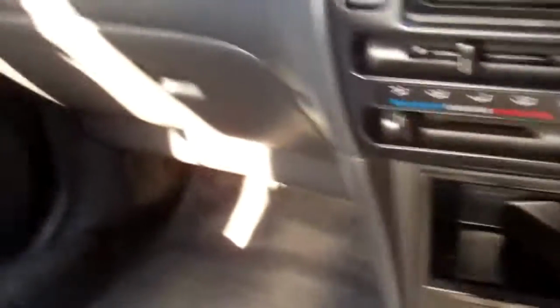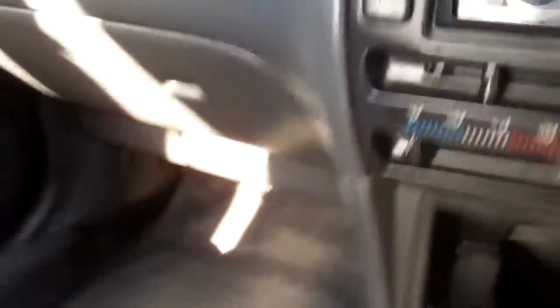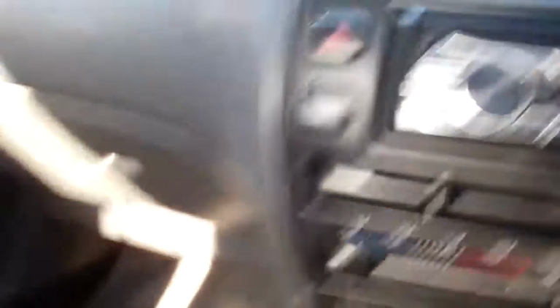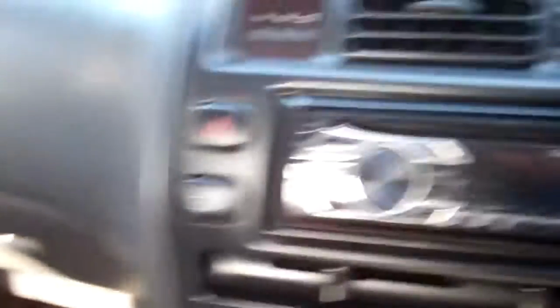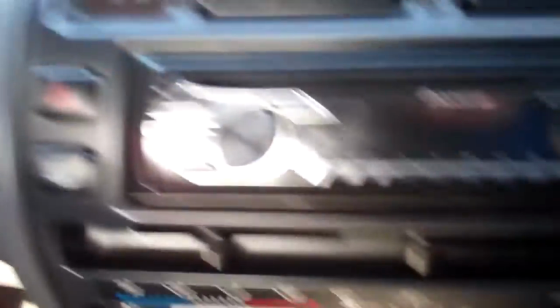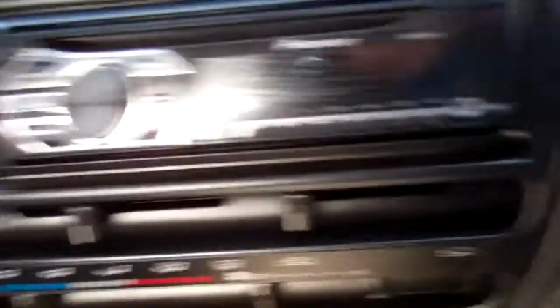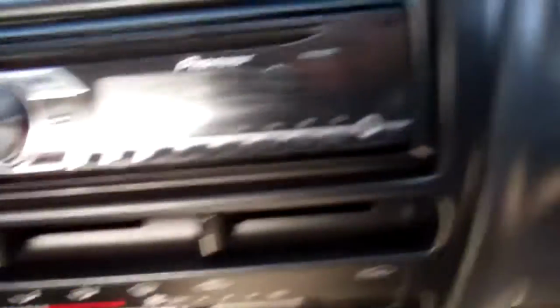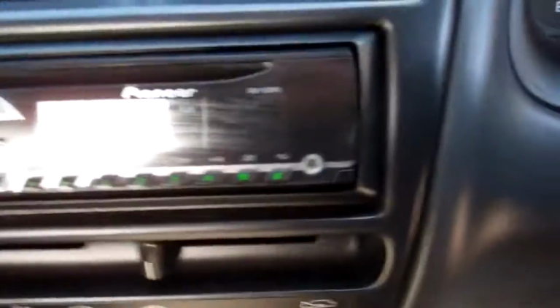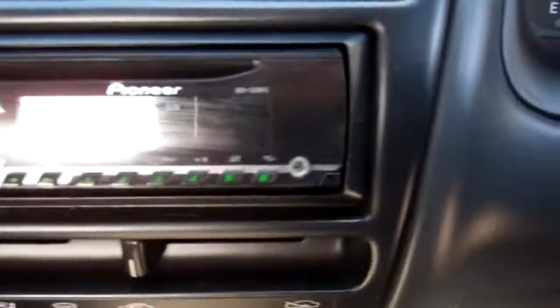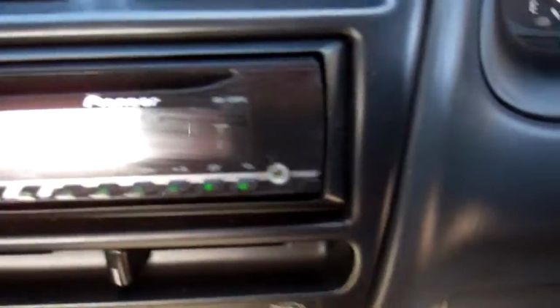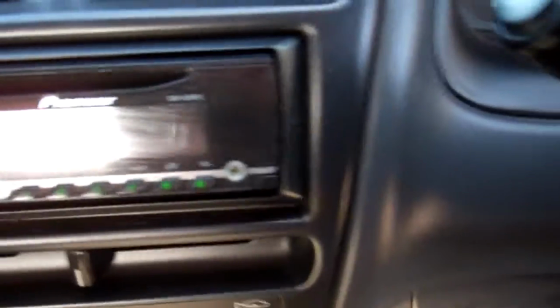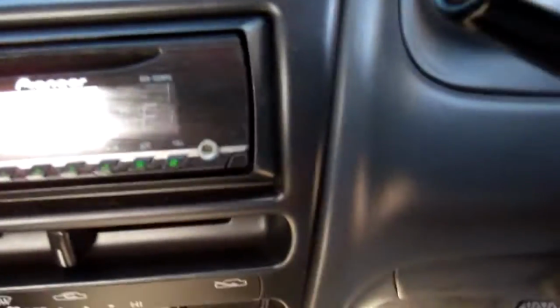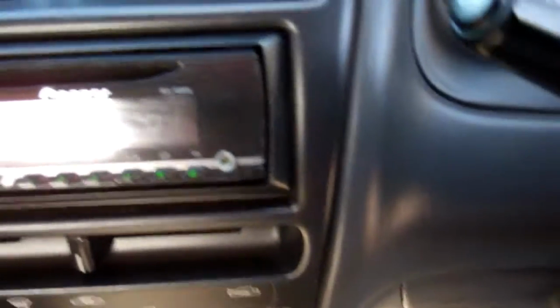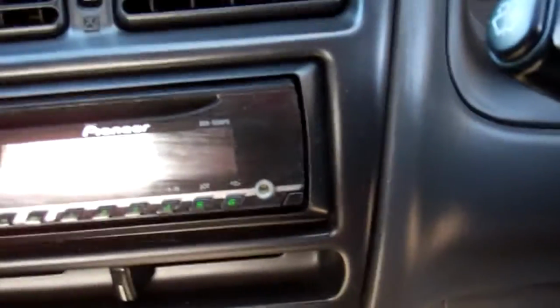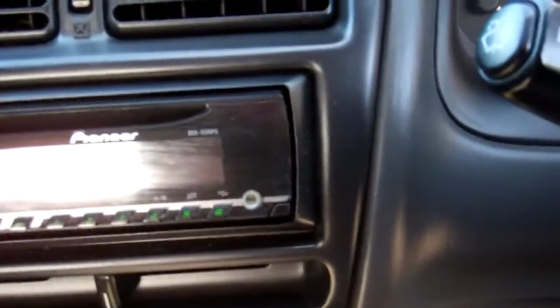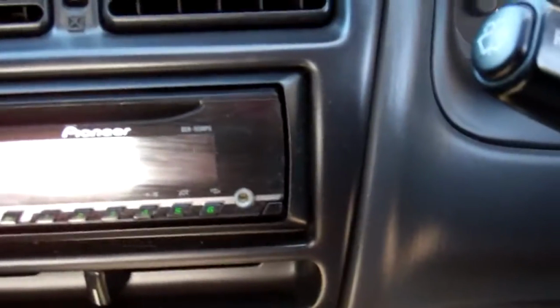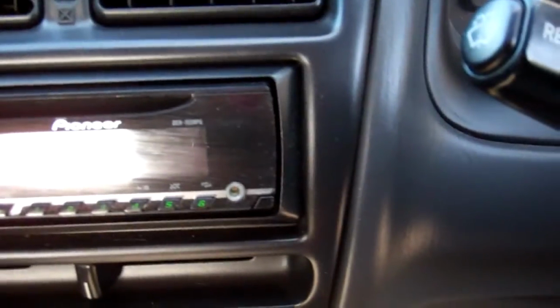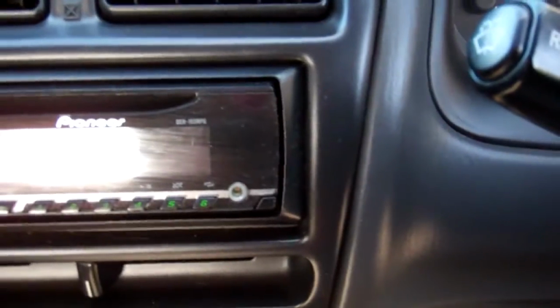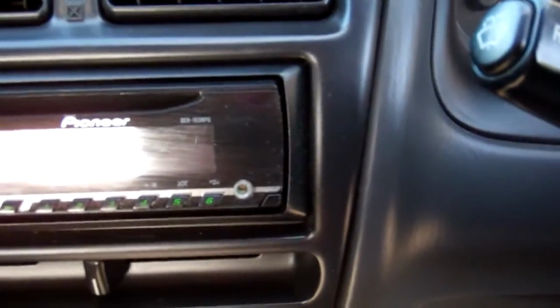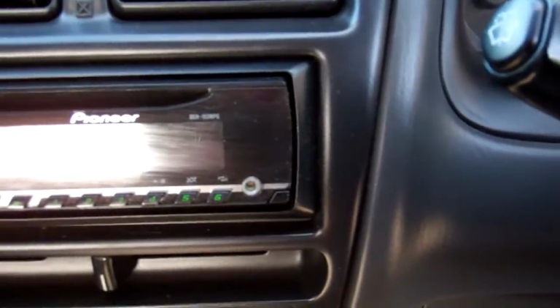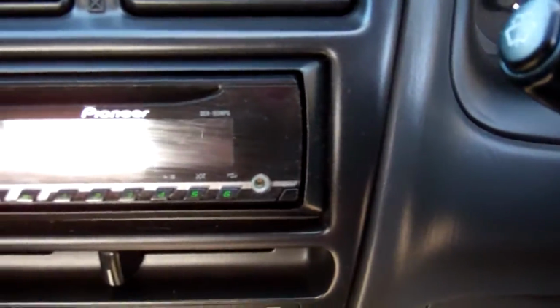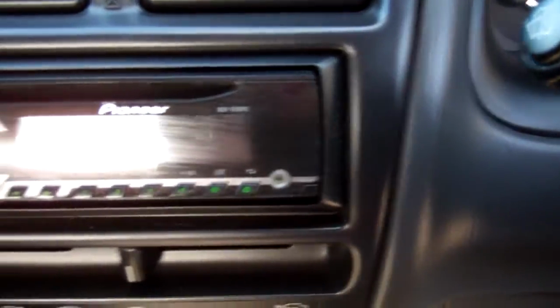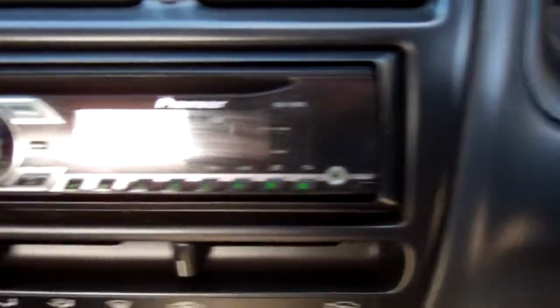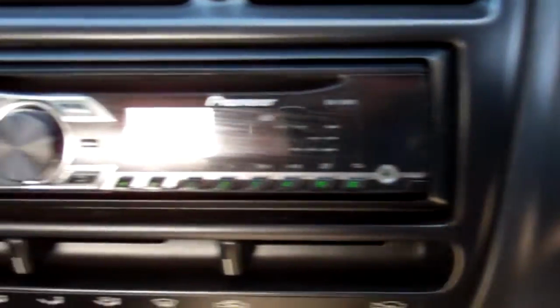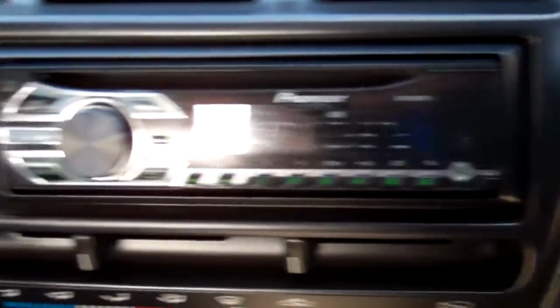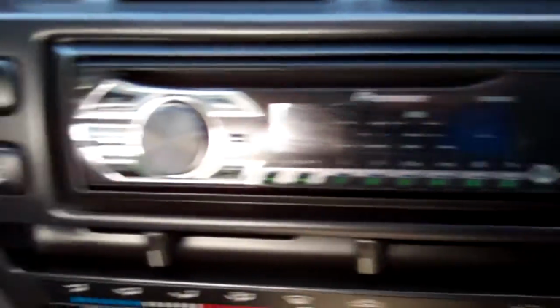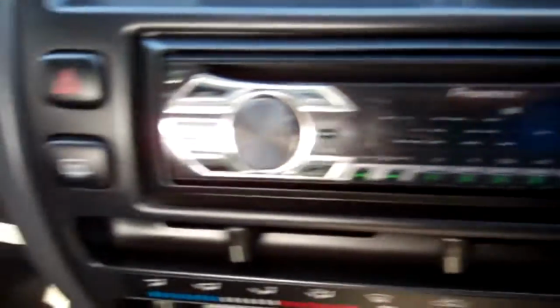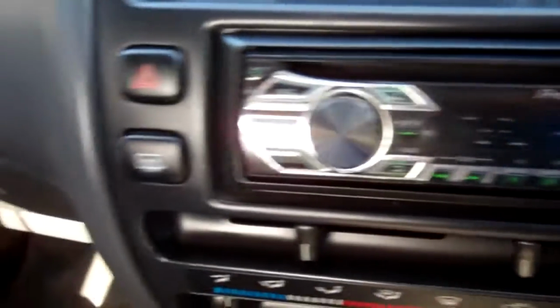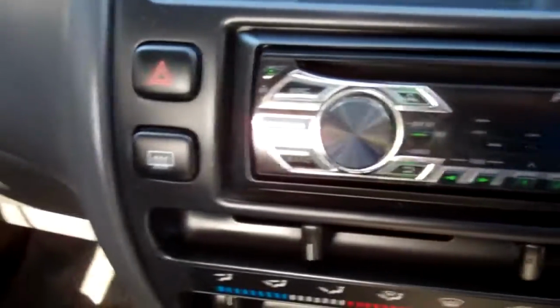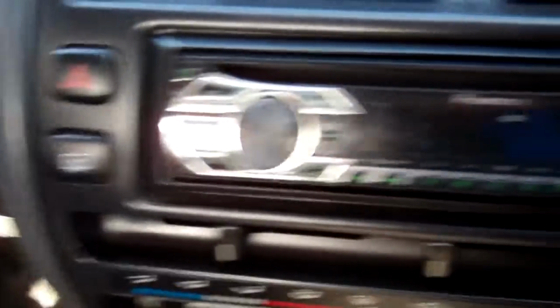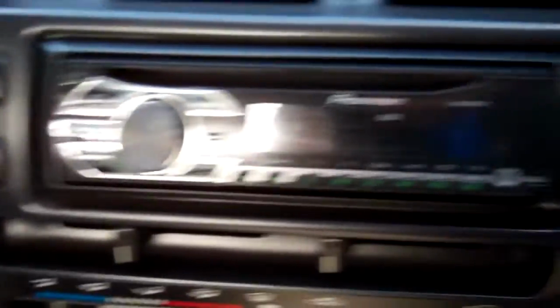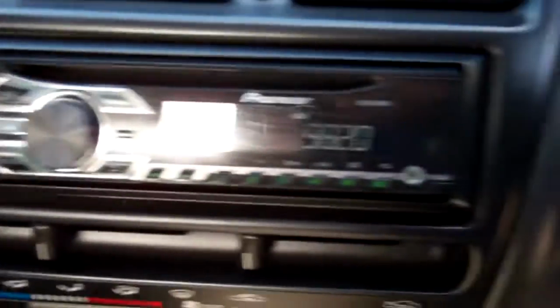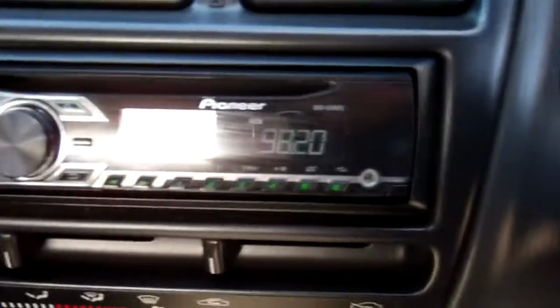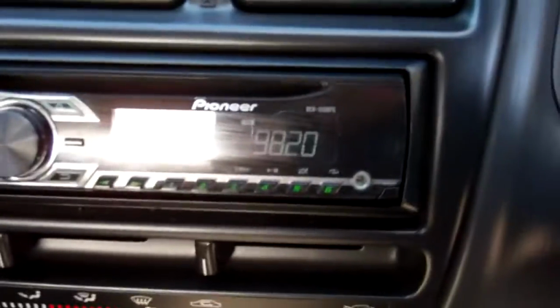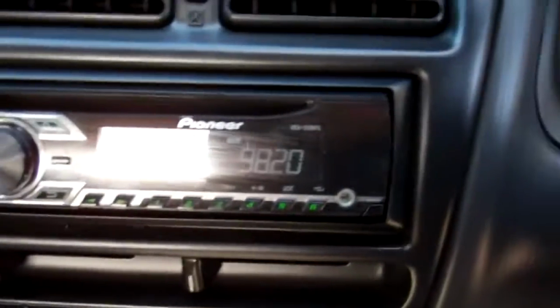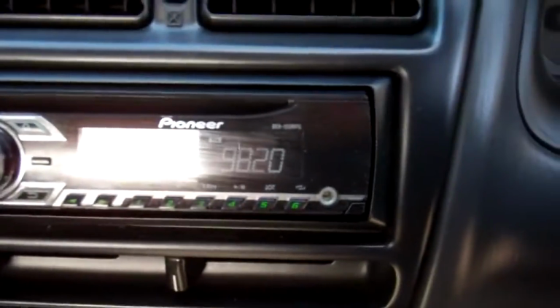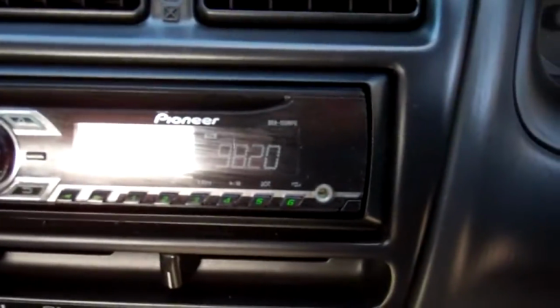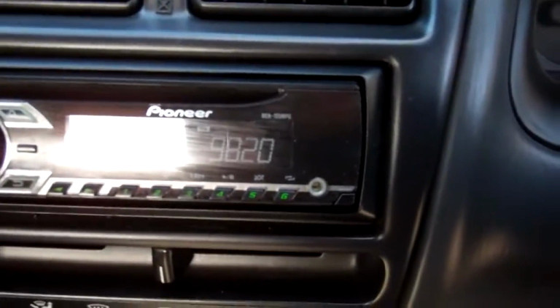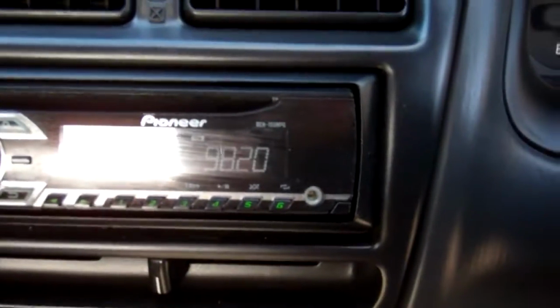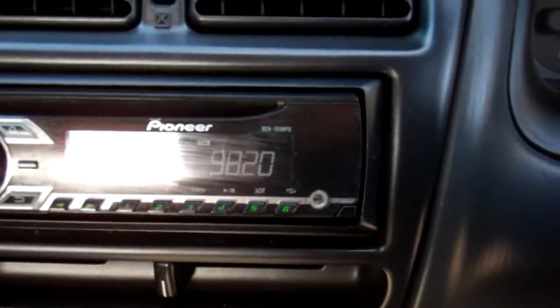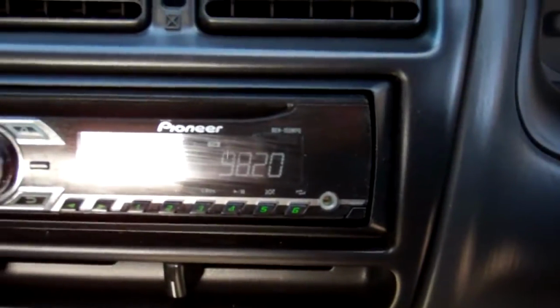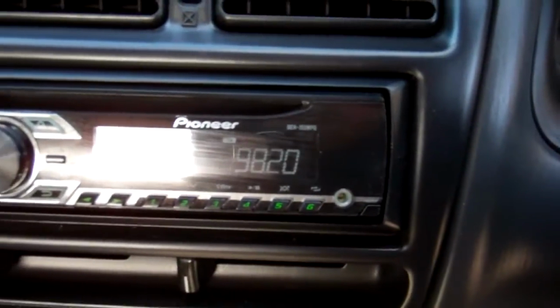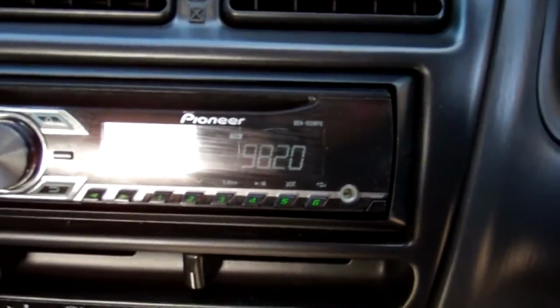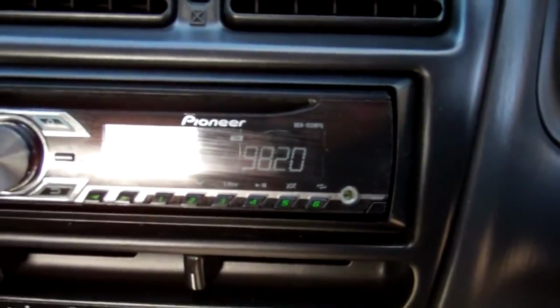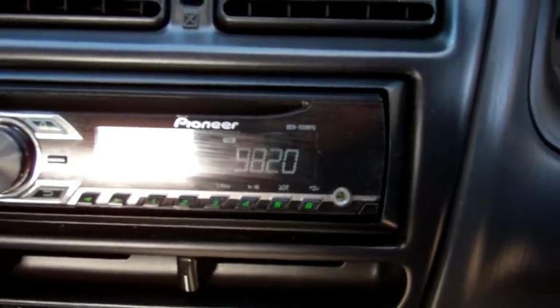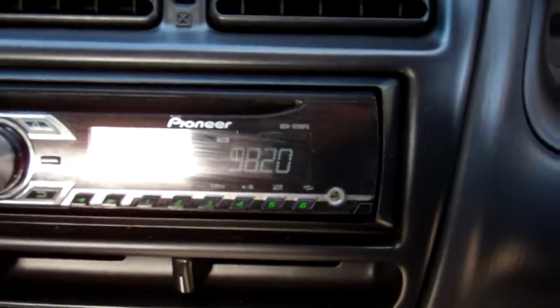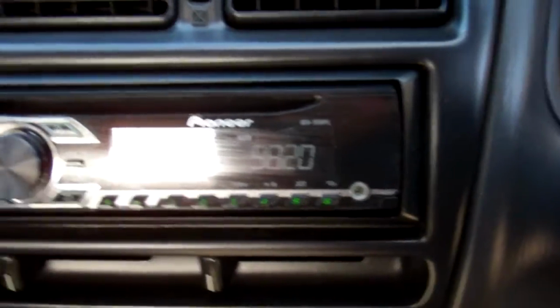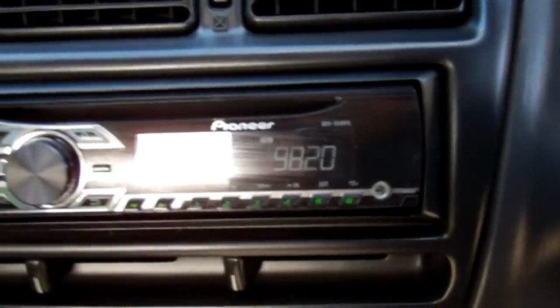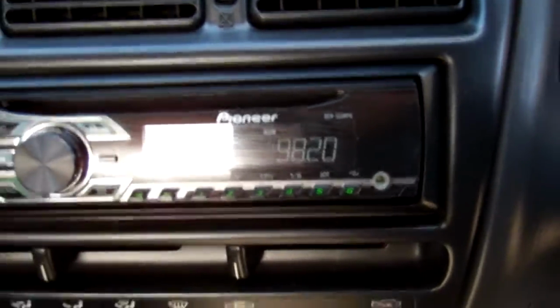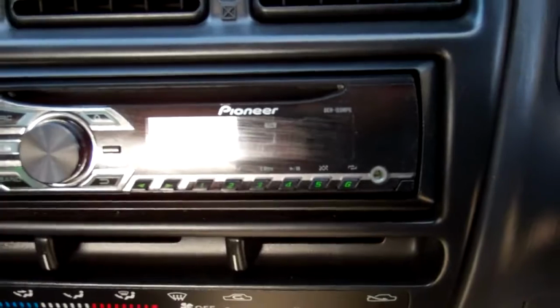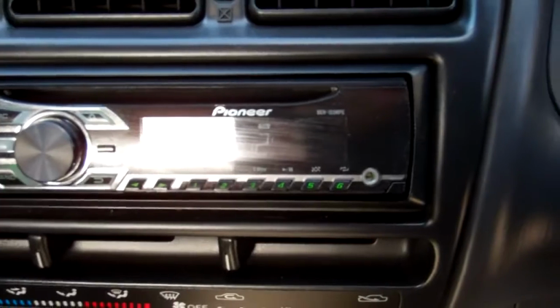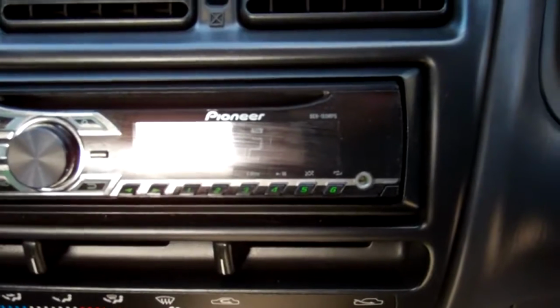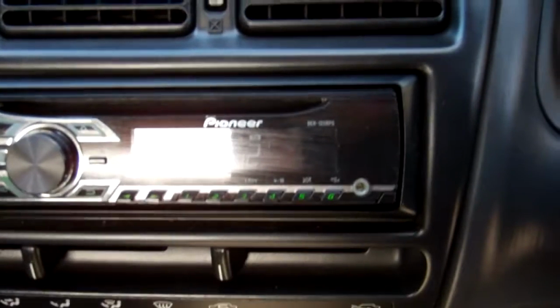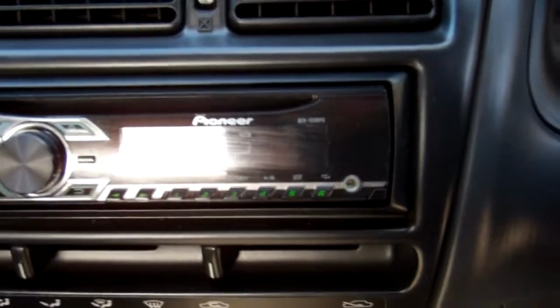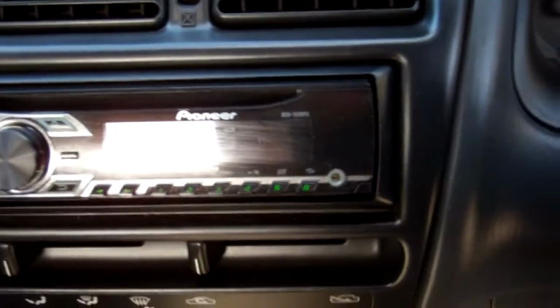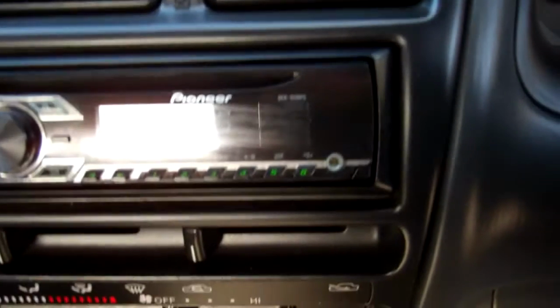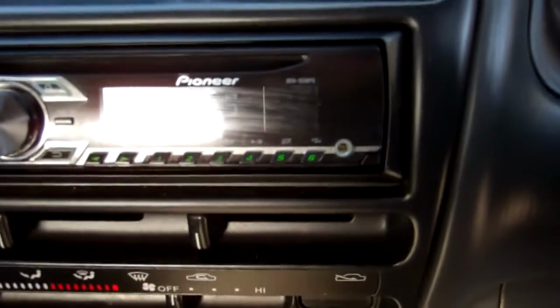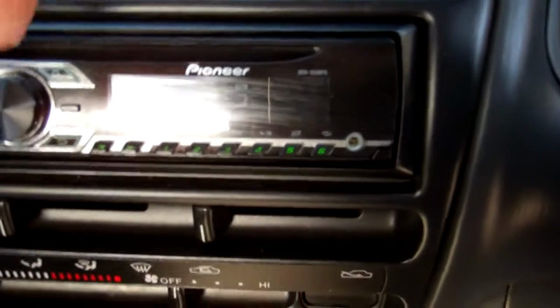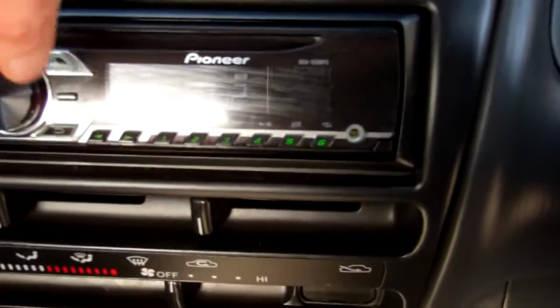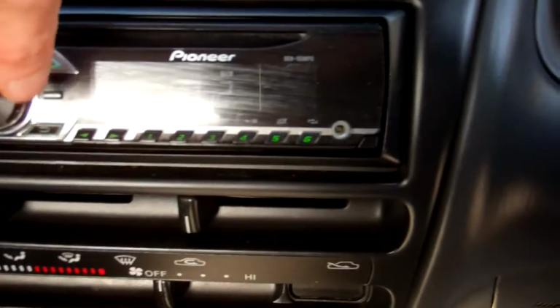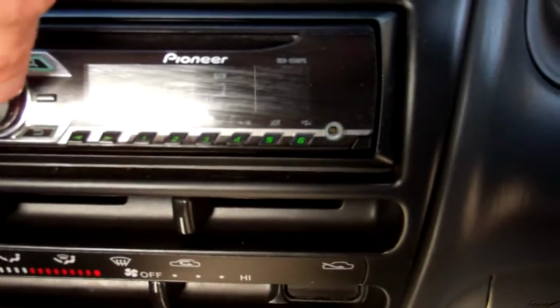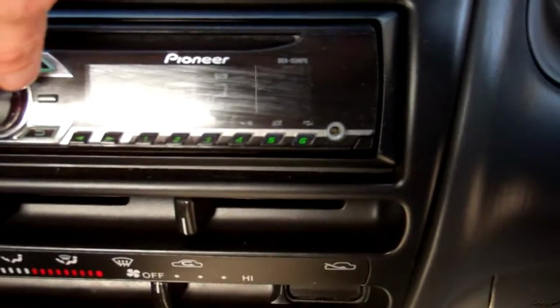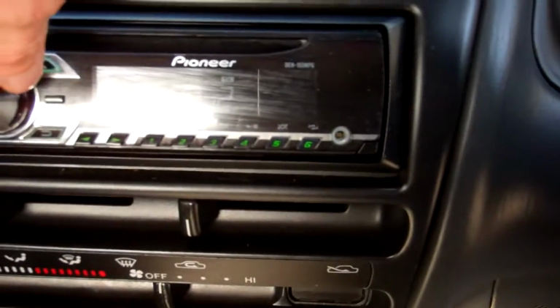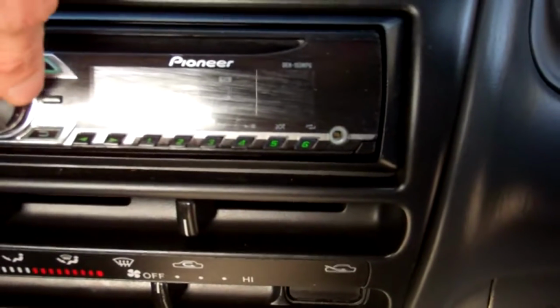Over here we have a Pioneer CD radio player. Picks up New Zealand stations.